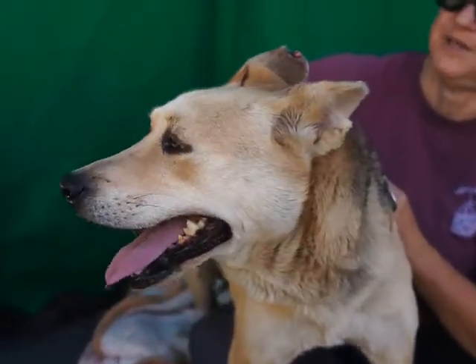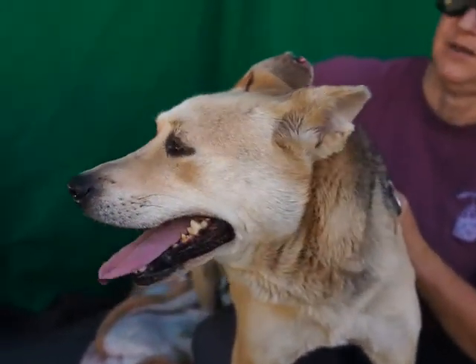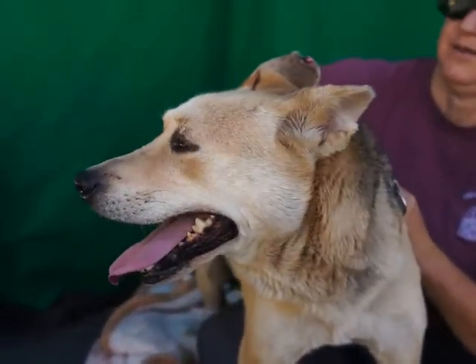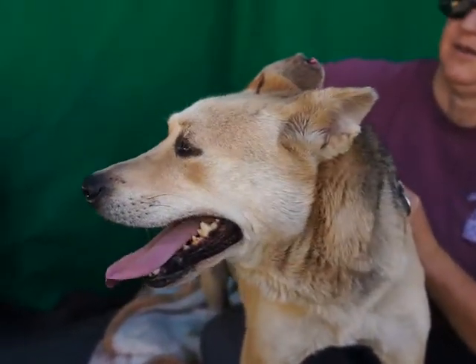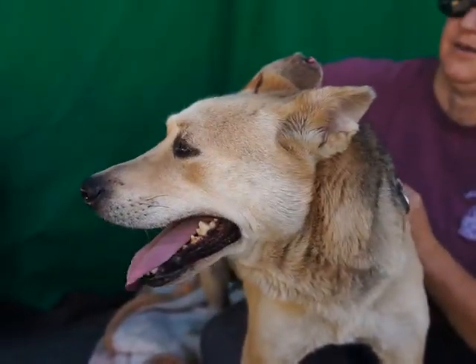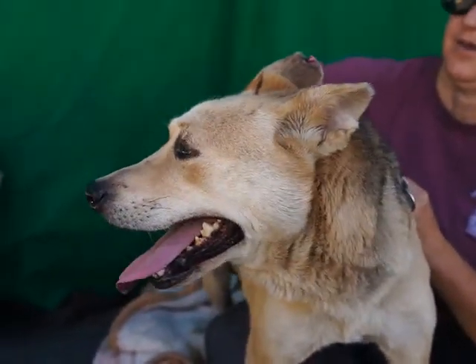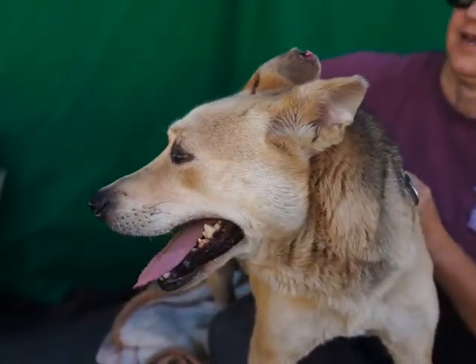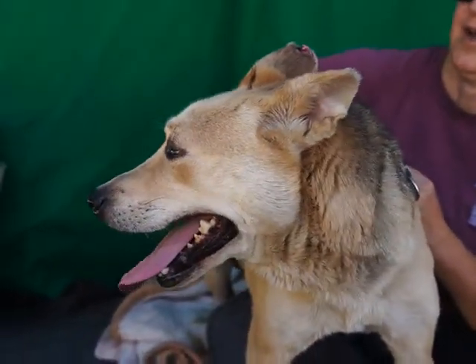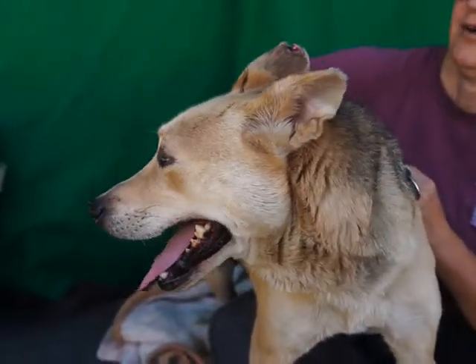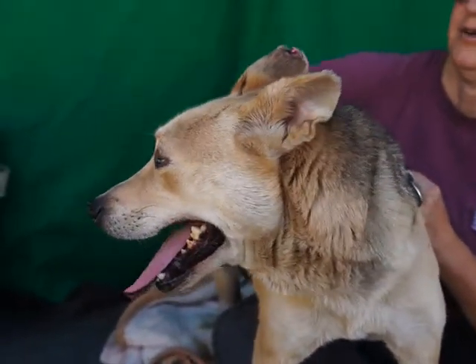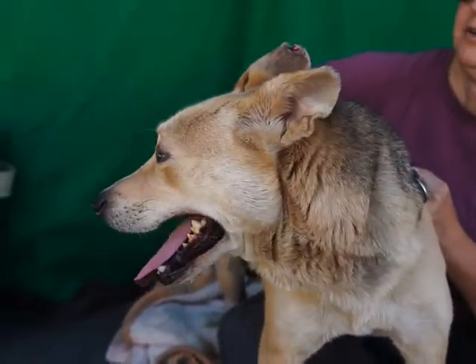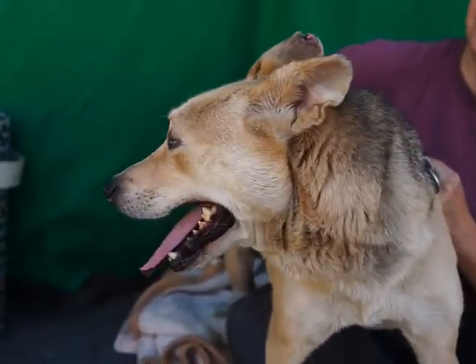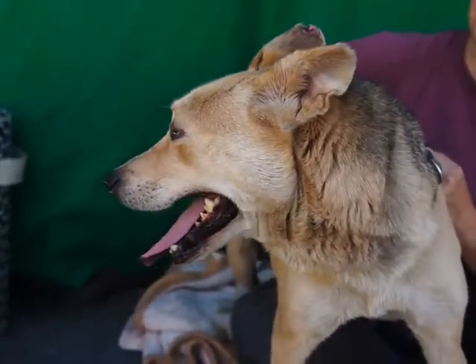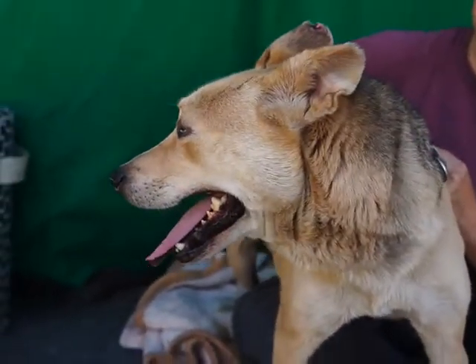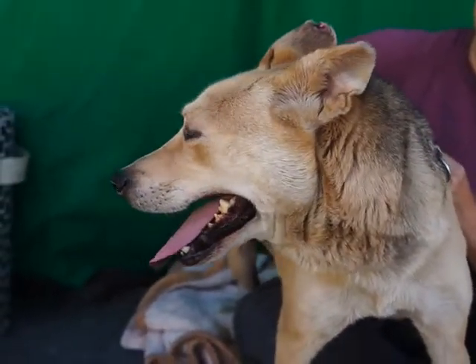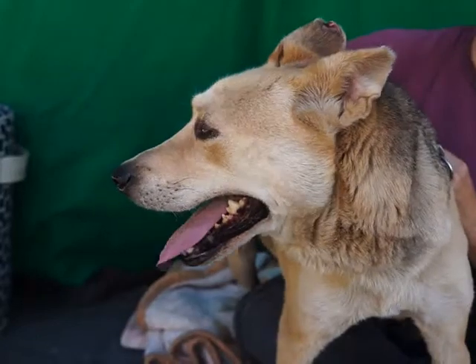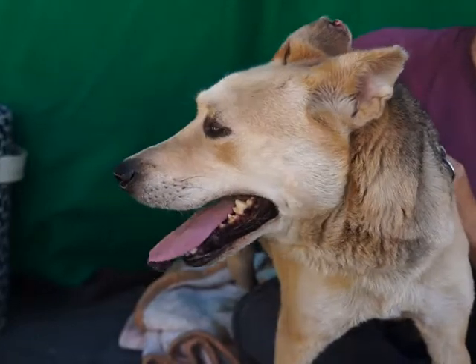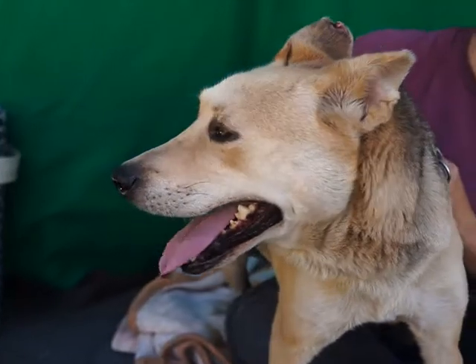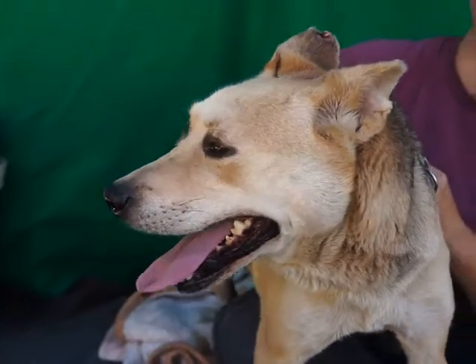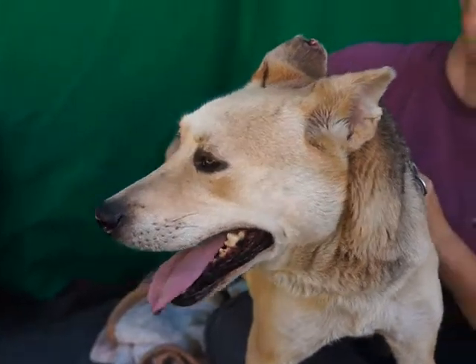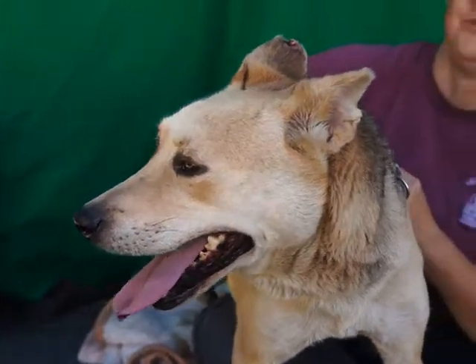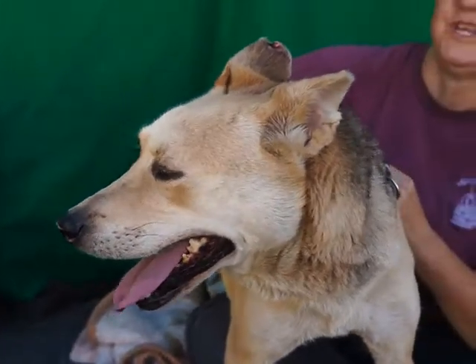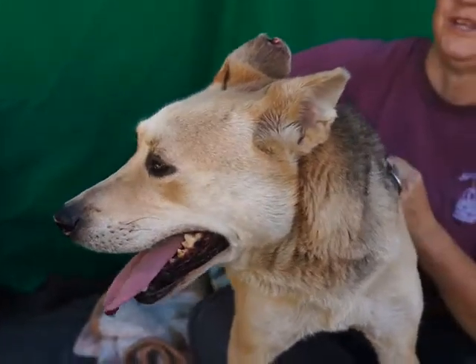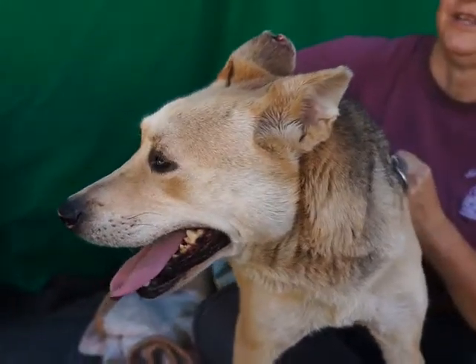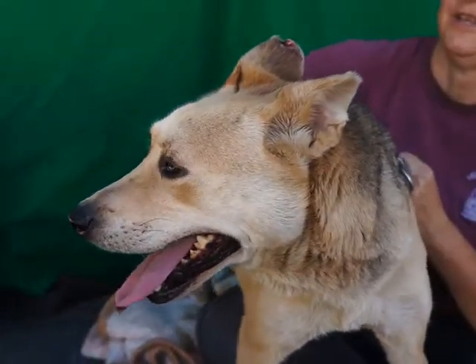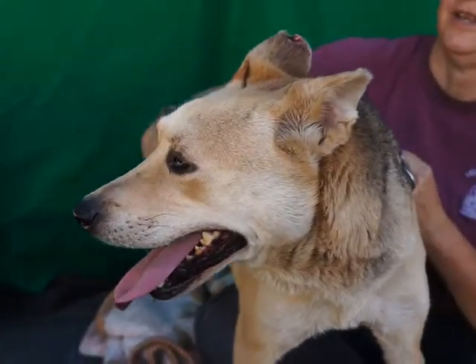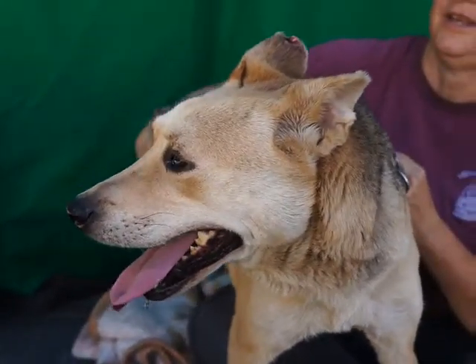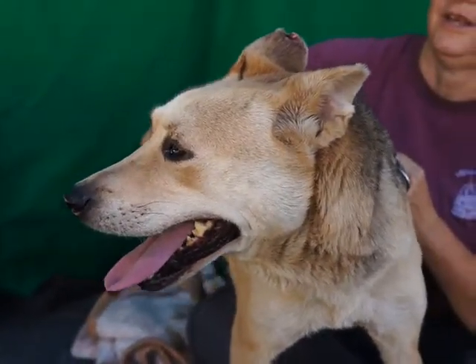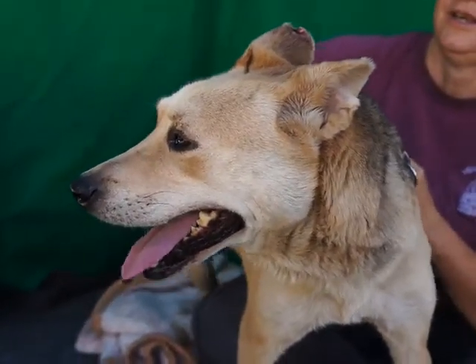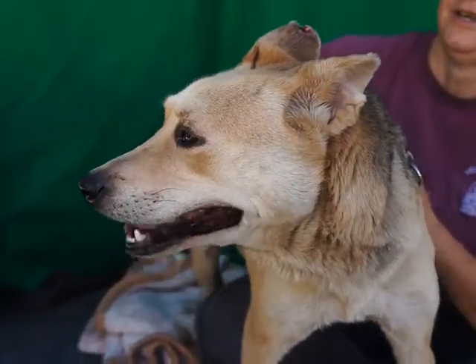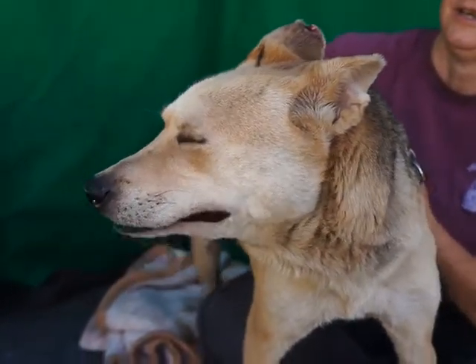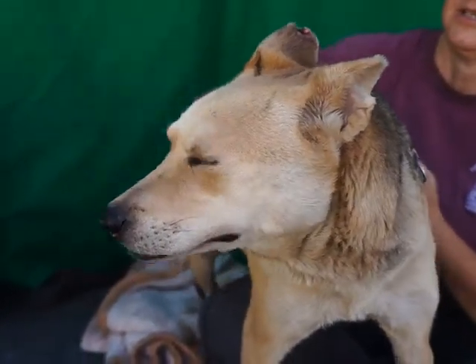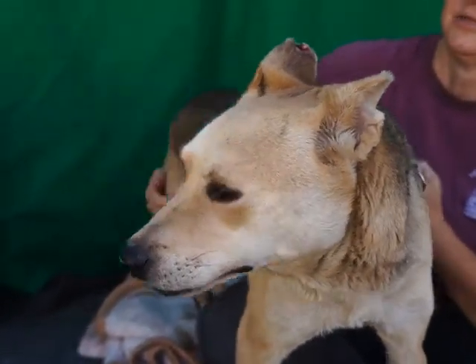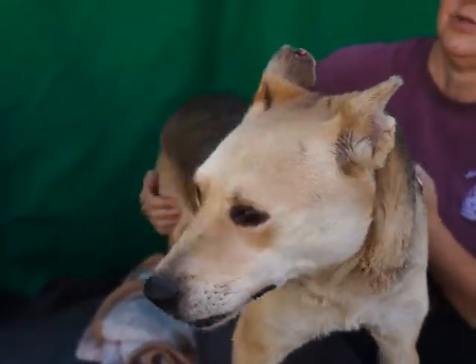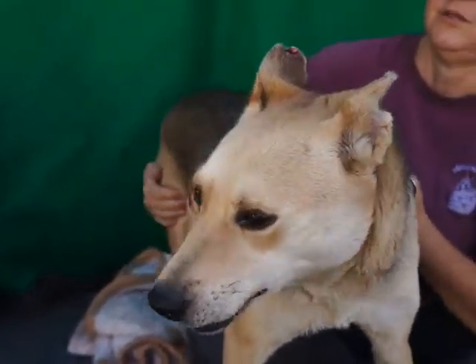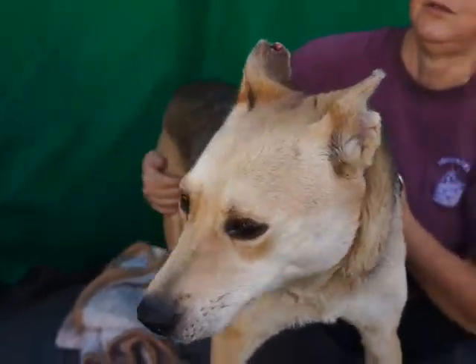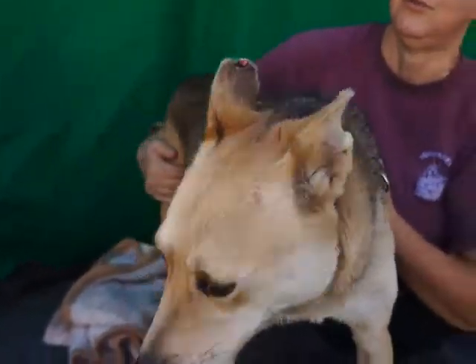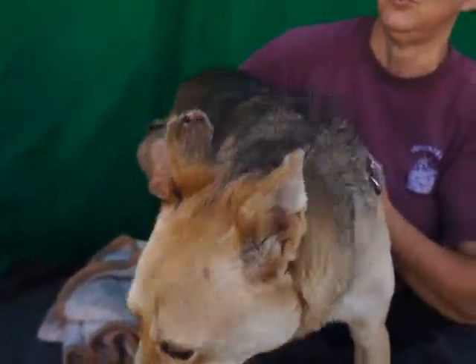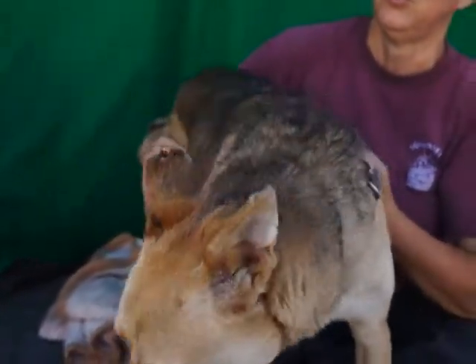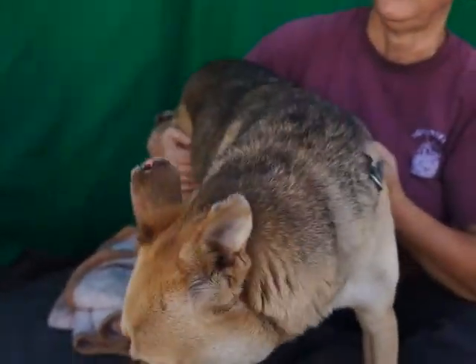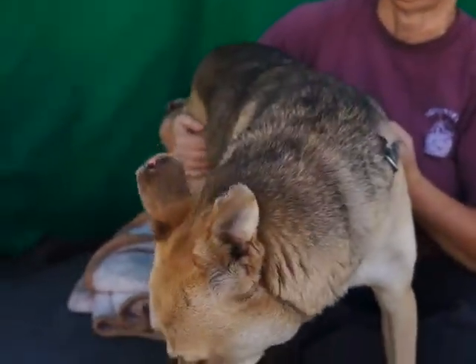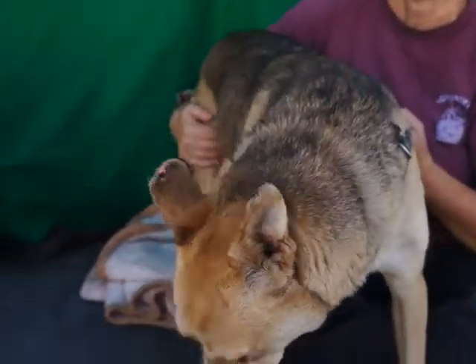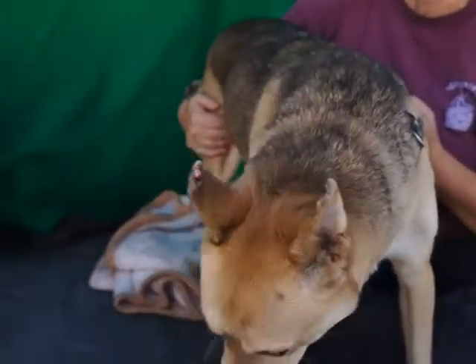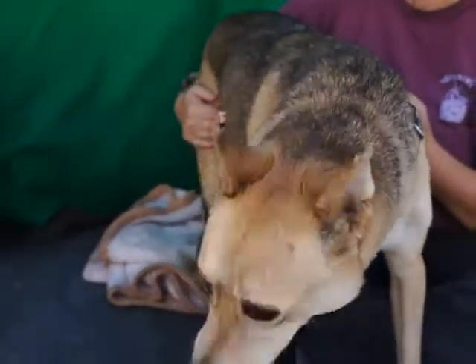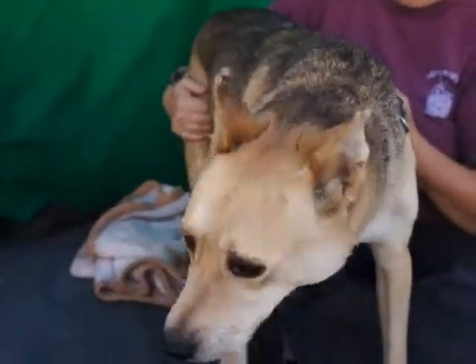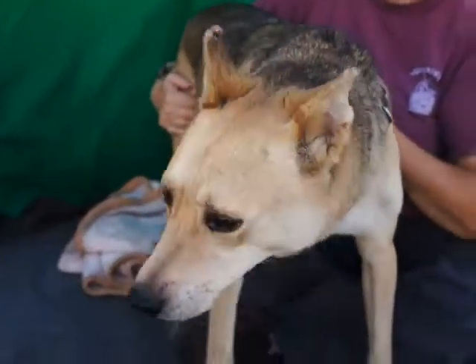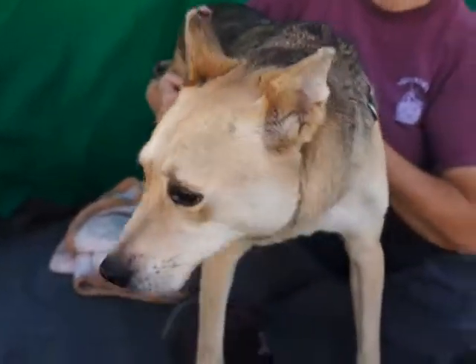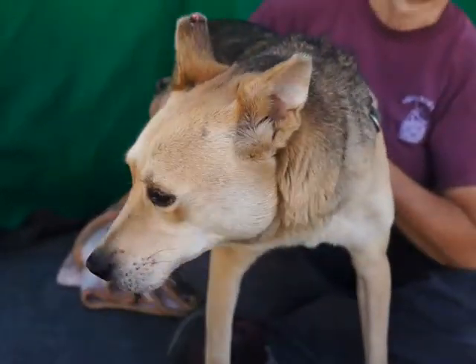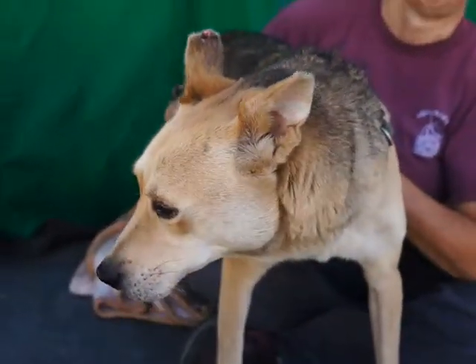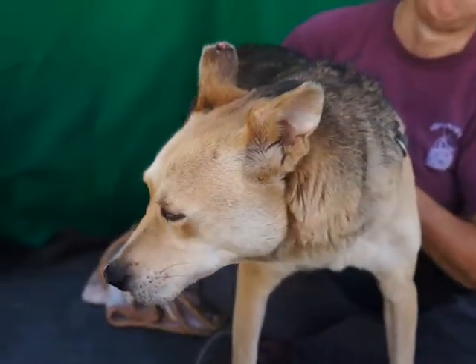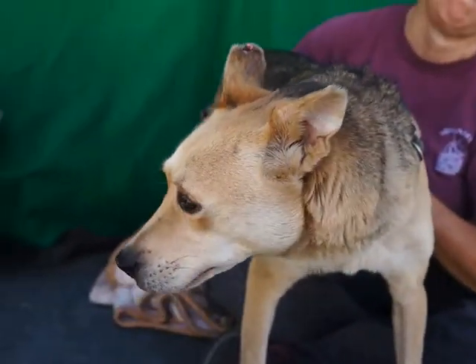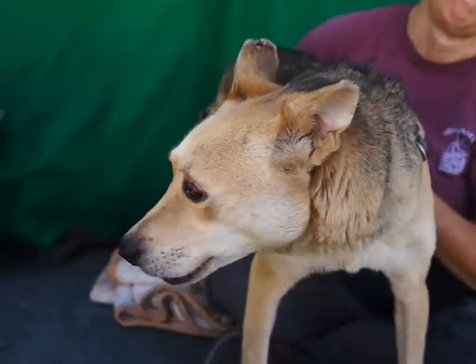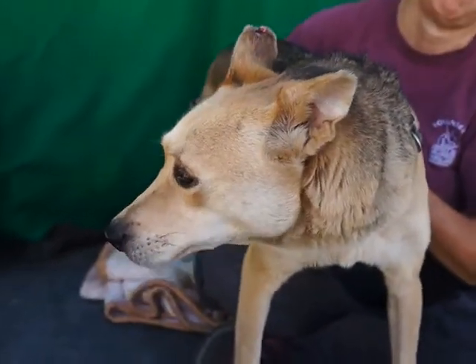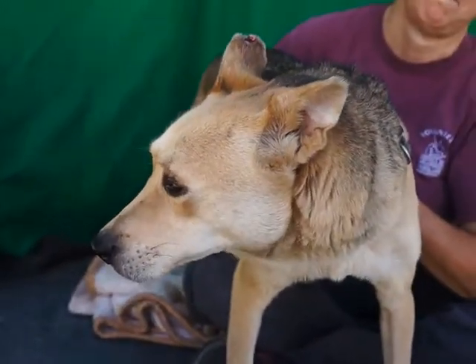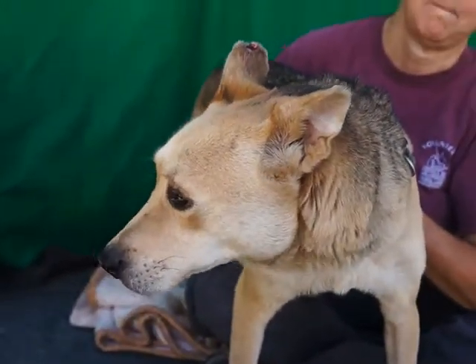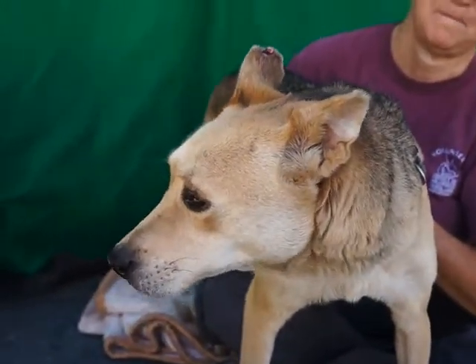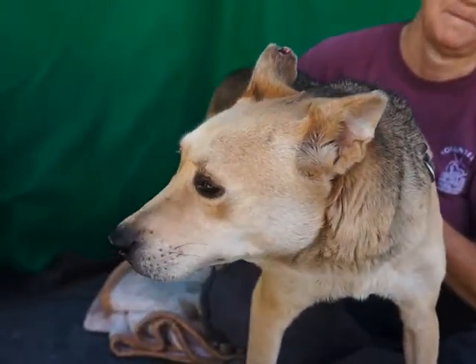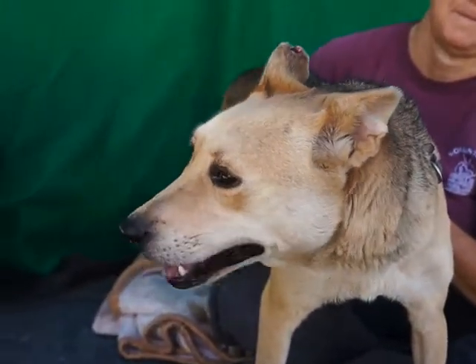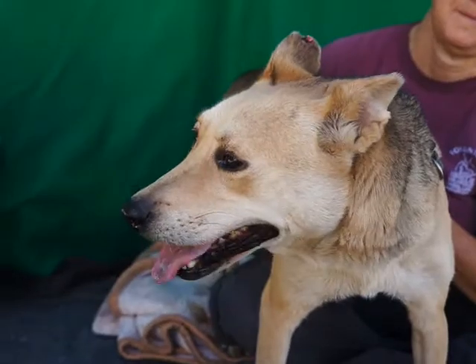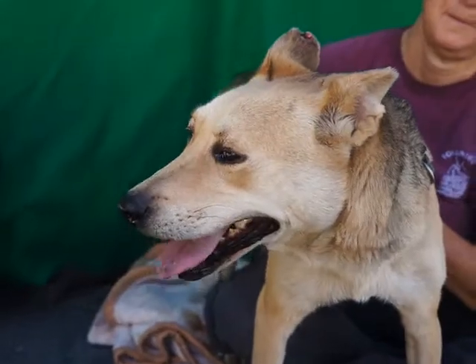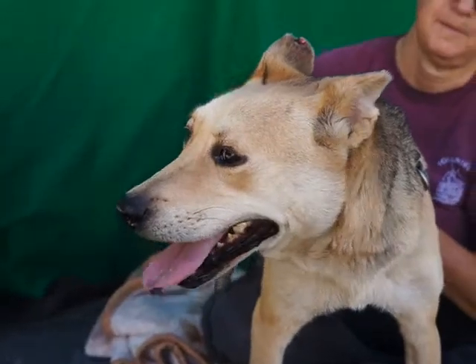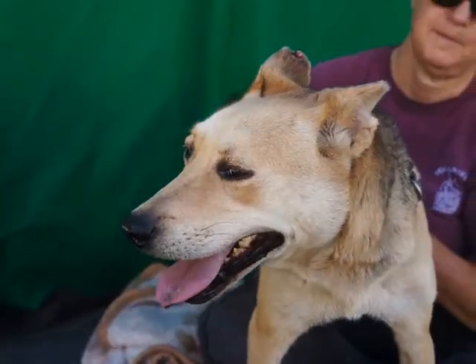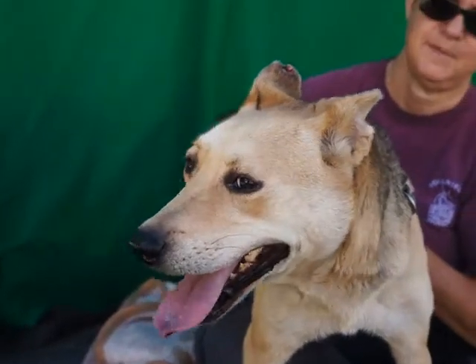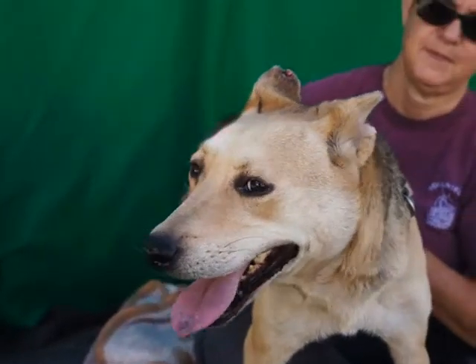He's pretty unique, and a sweet little boy named Lucky. Come visit him at the Baldwin Park Shelter.